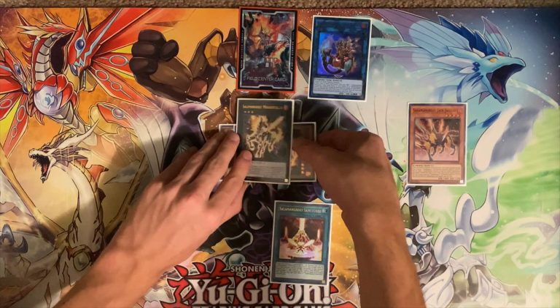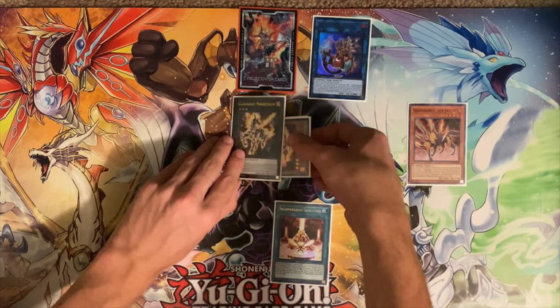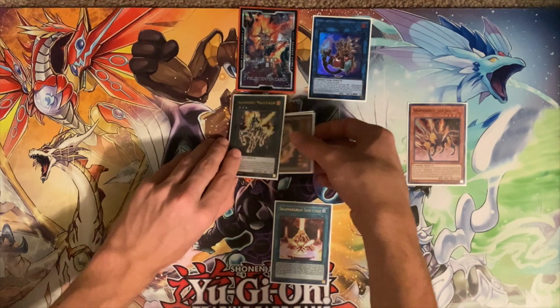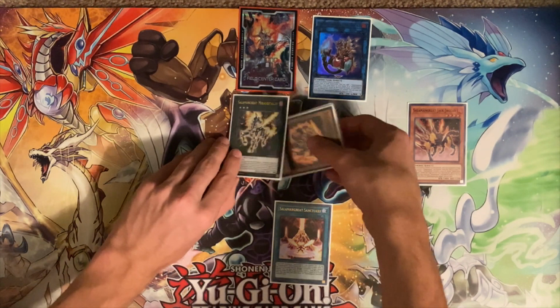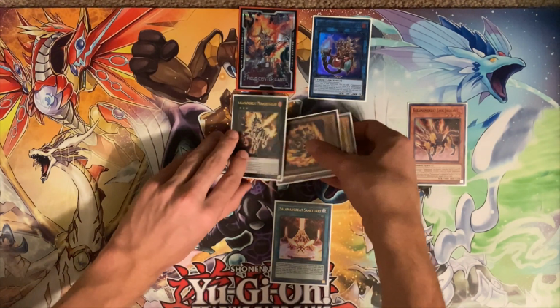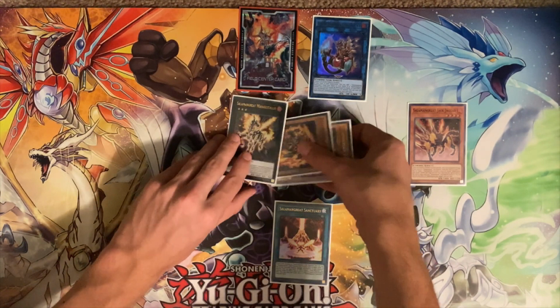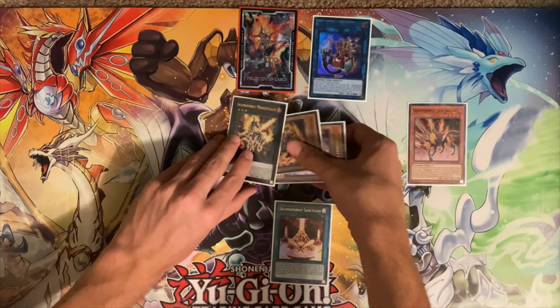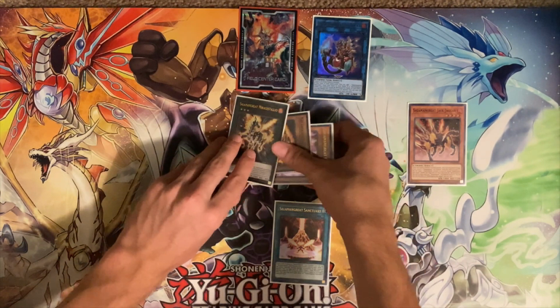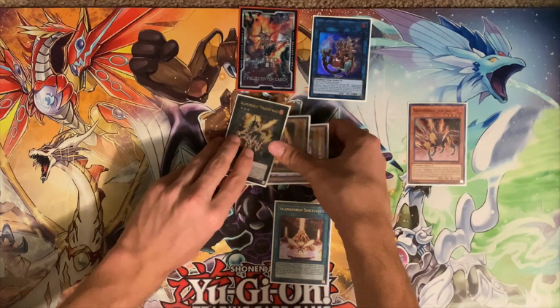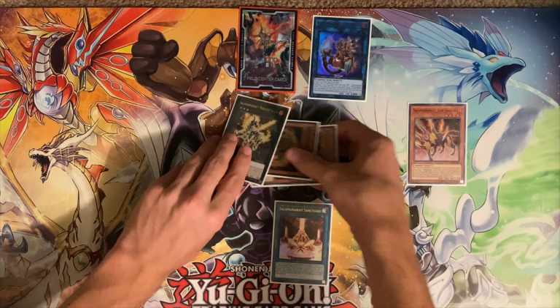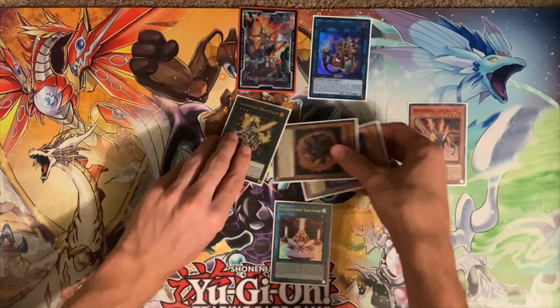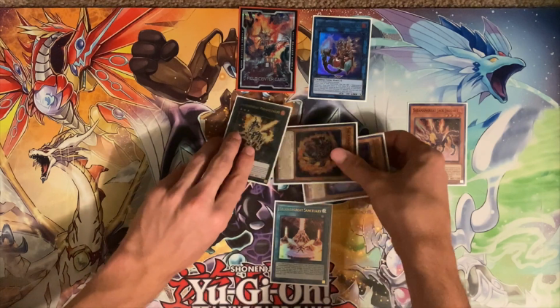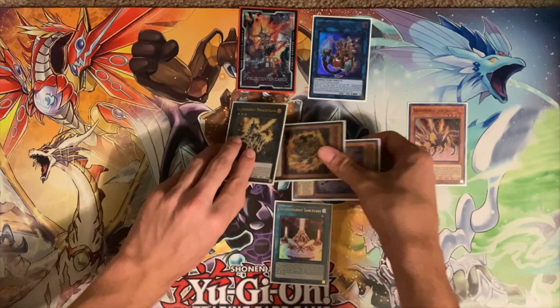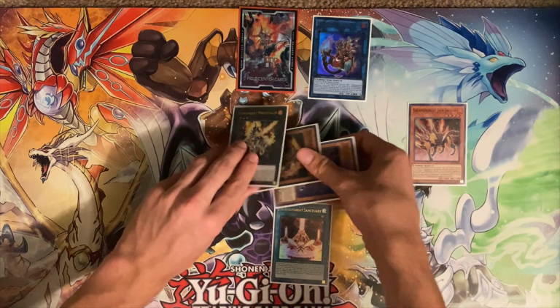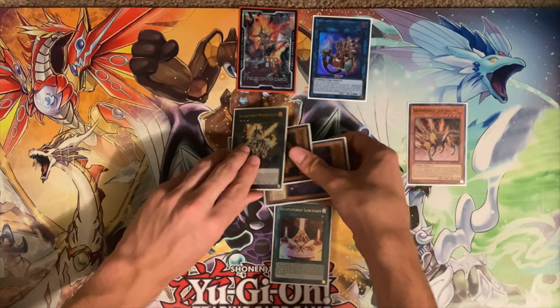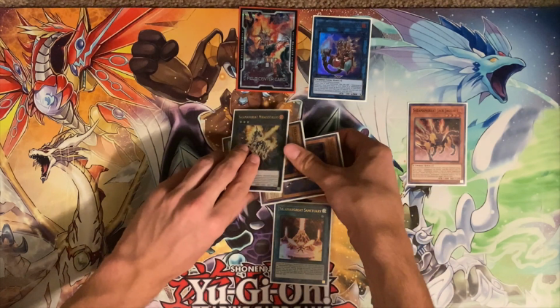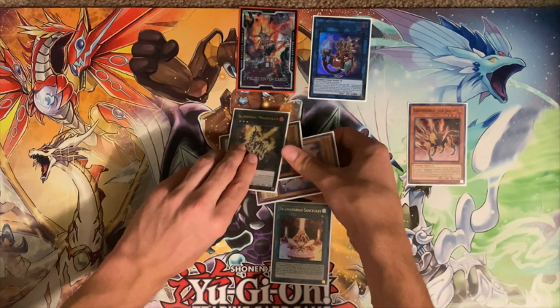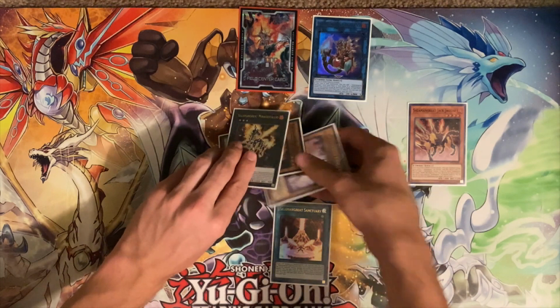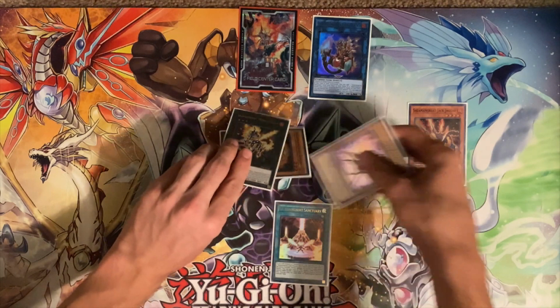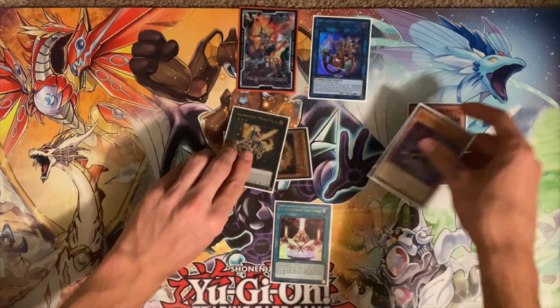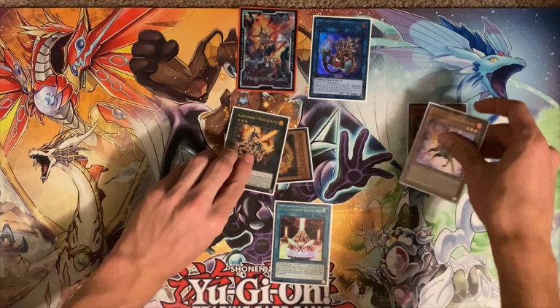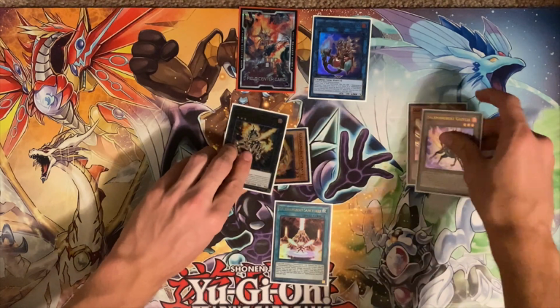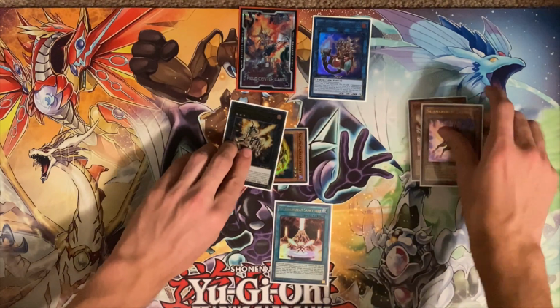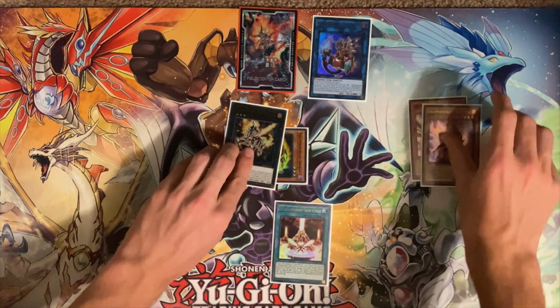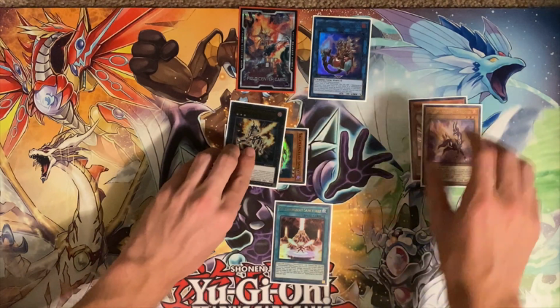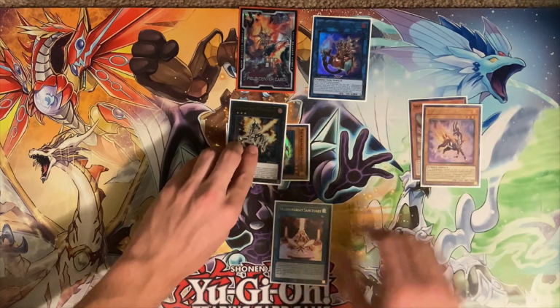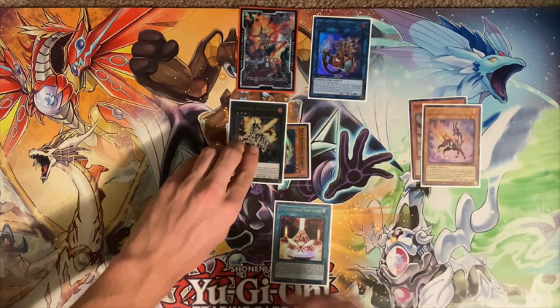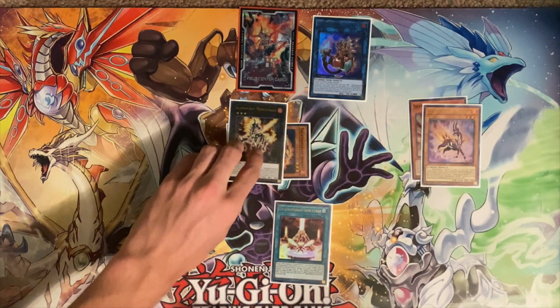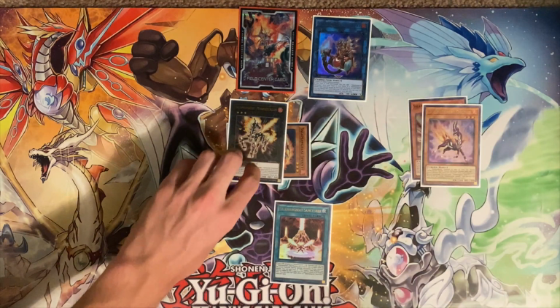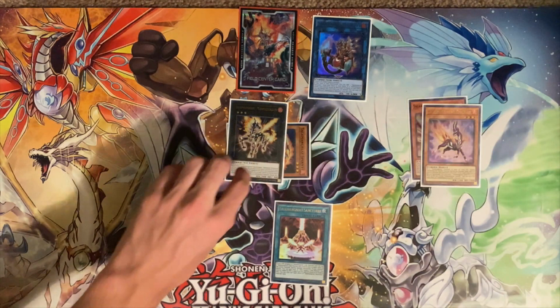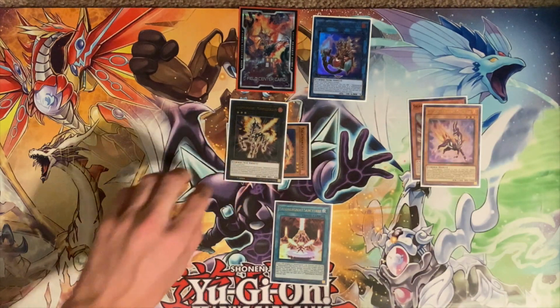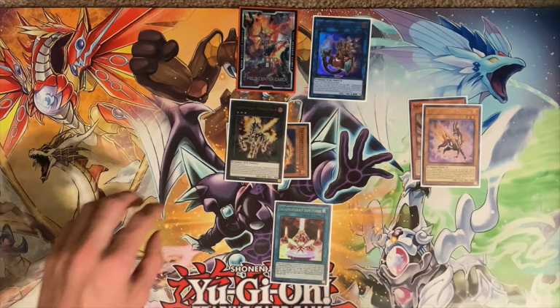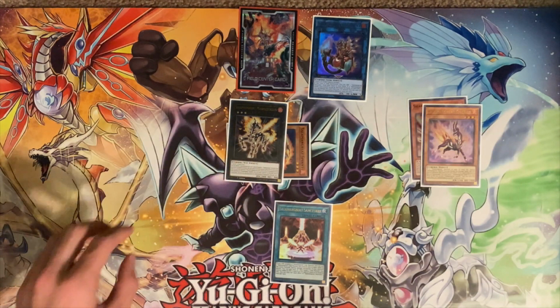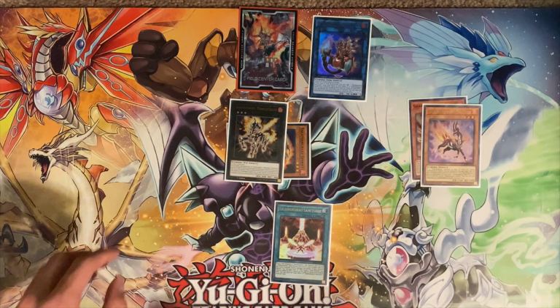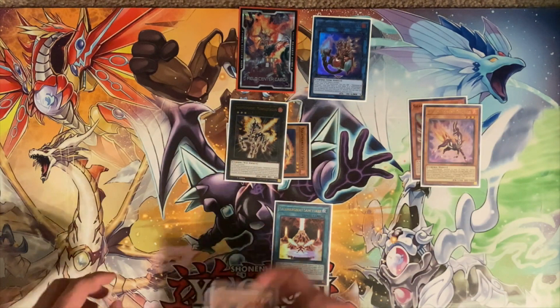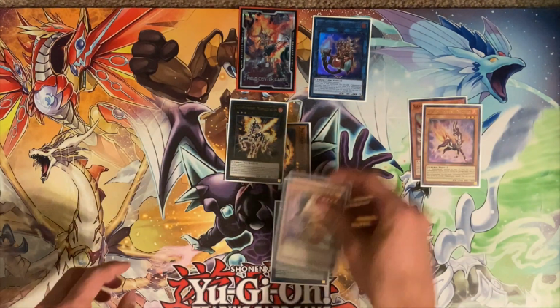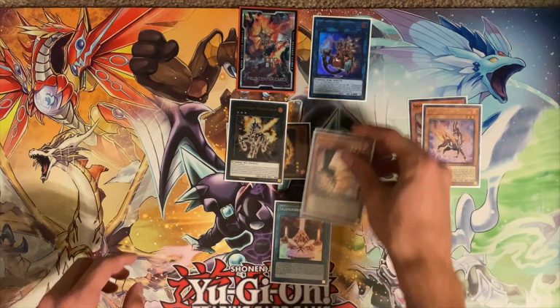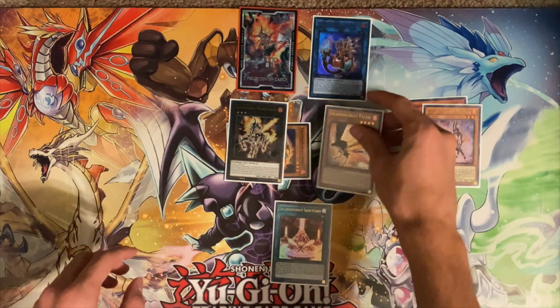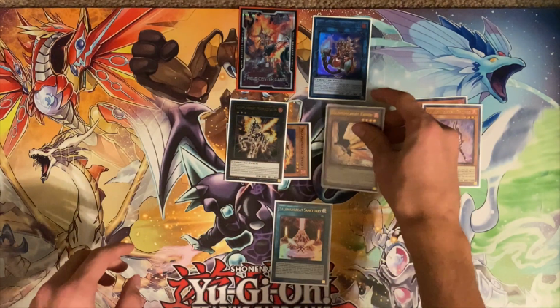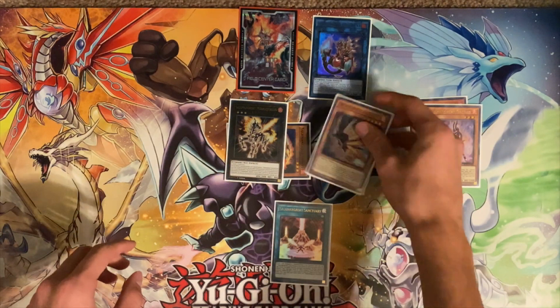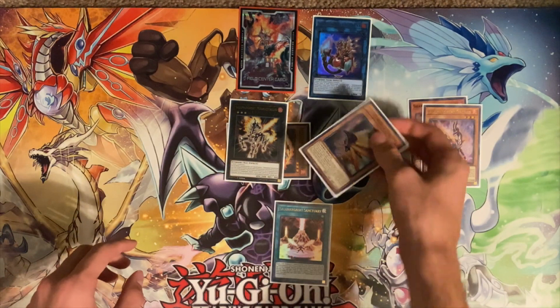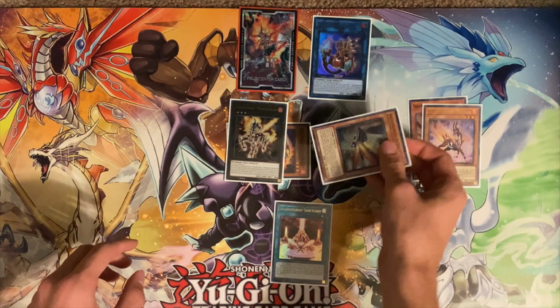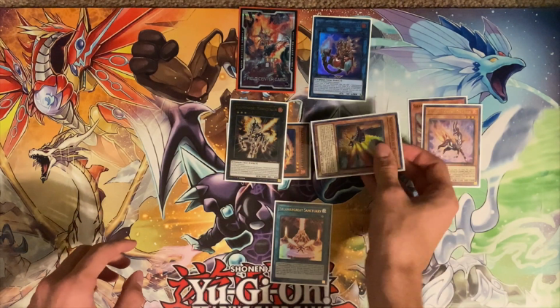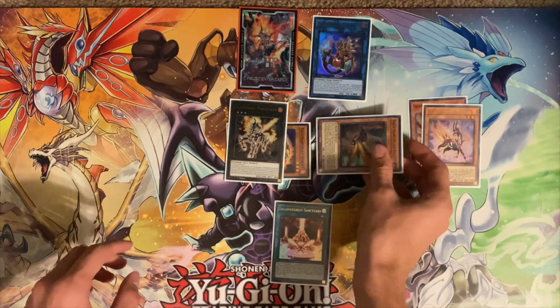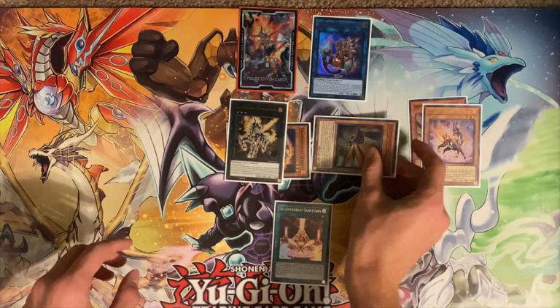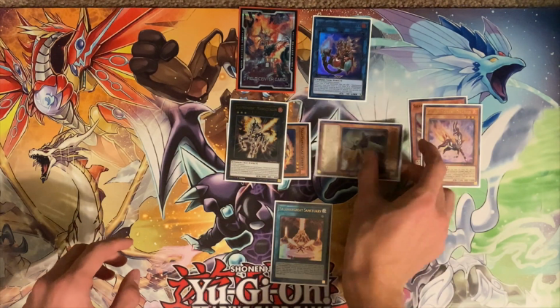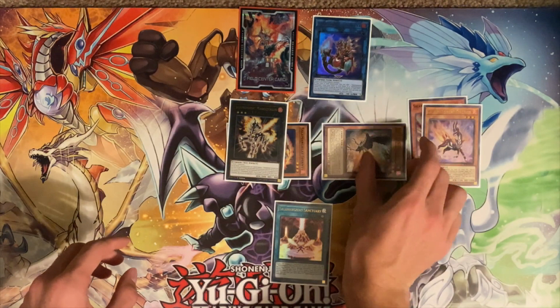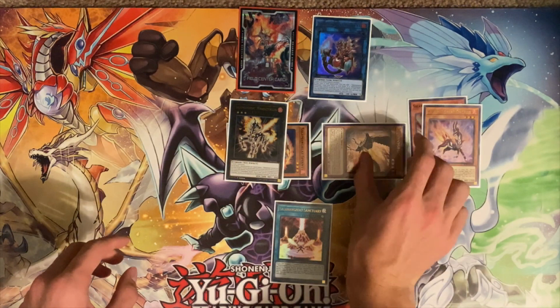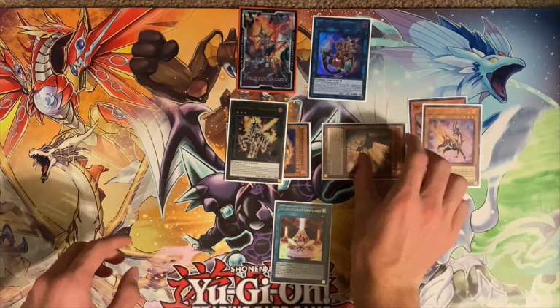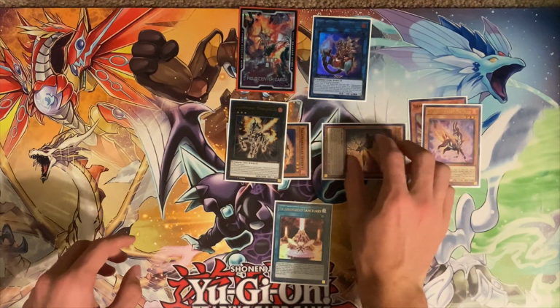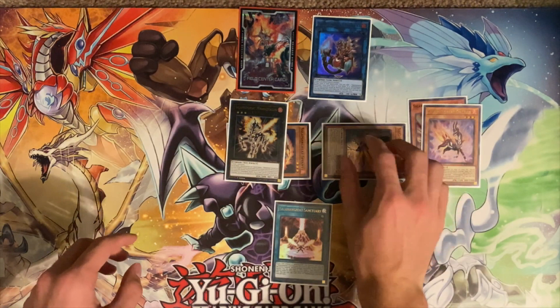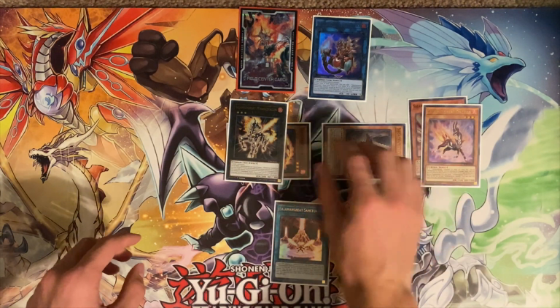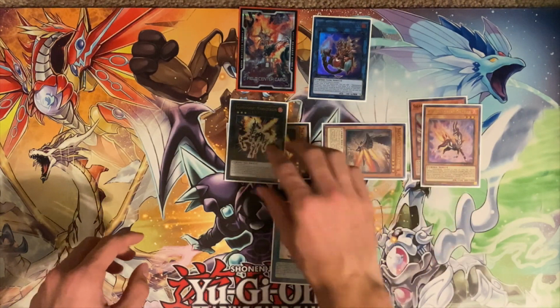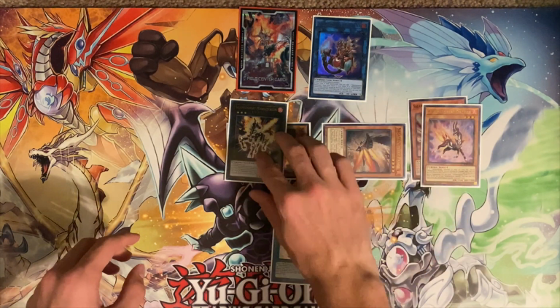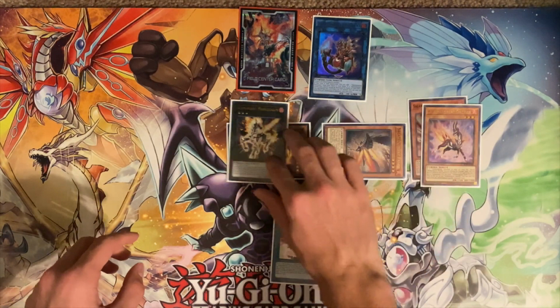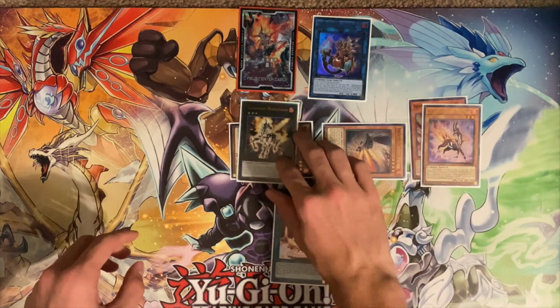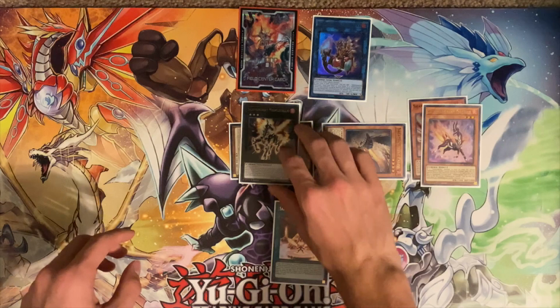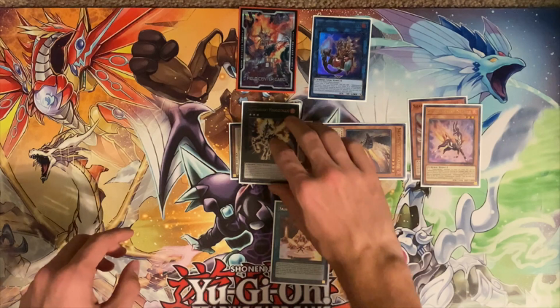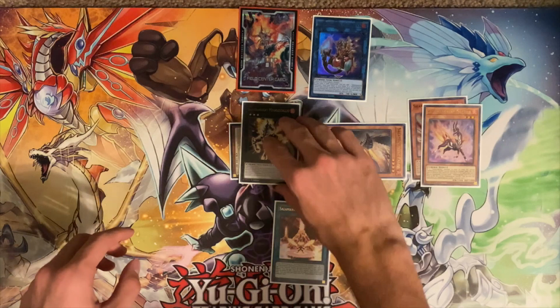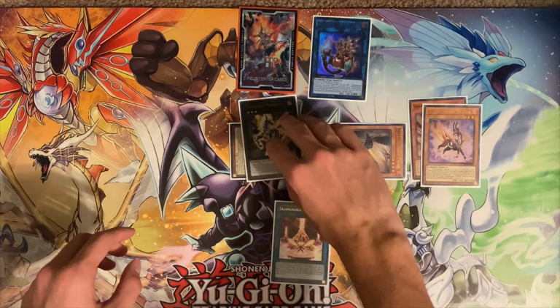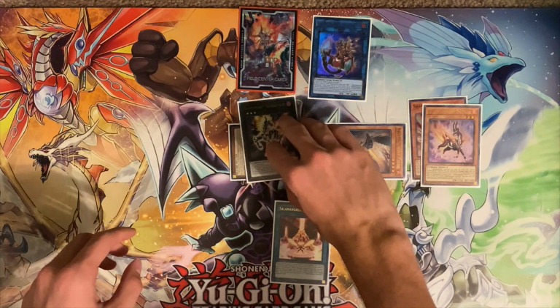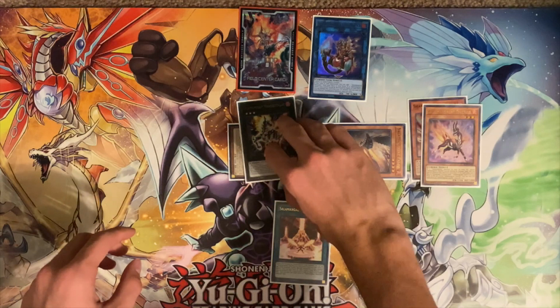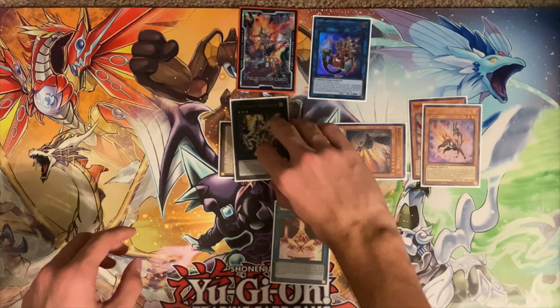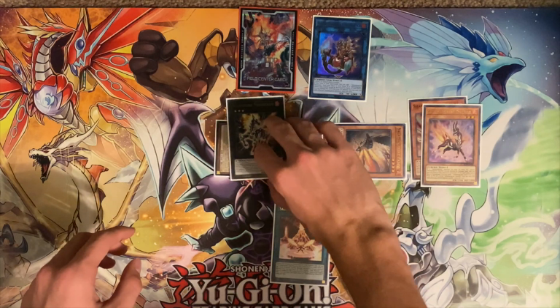You're going to detach the Gazelle, and go ahead and make Falco from the deck off of Marostalio's effect.